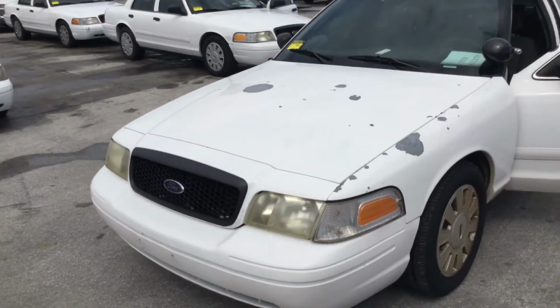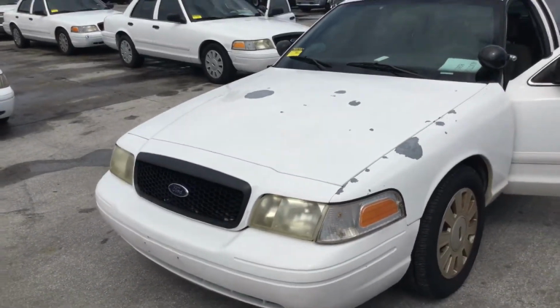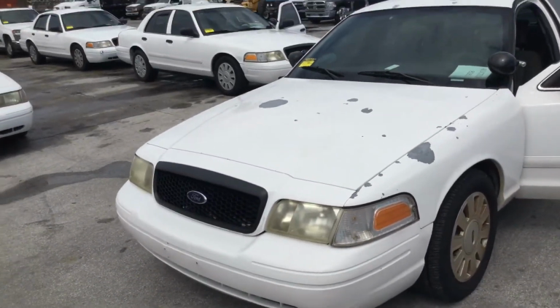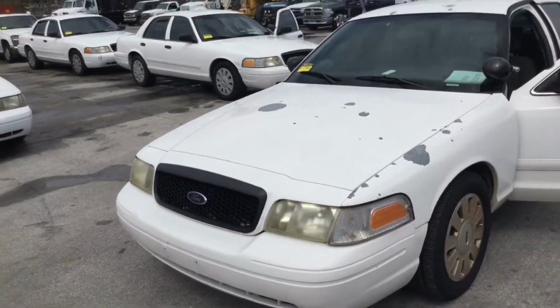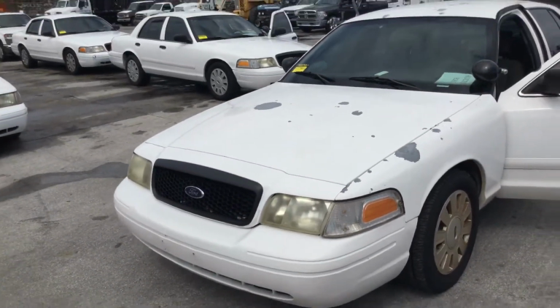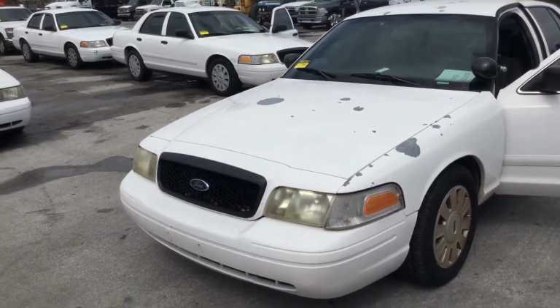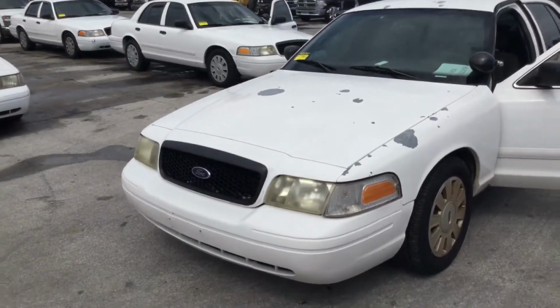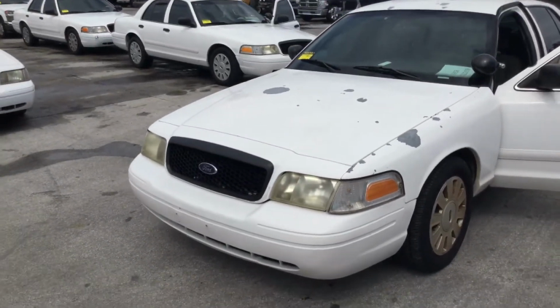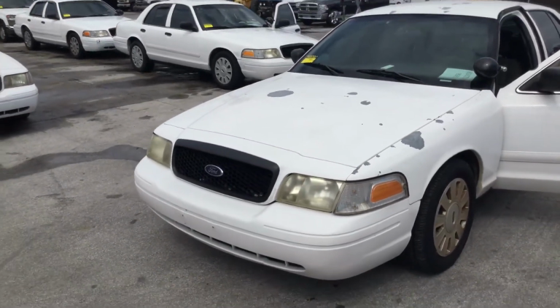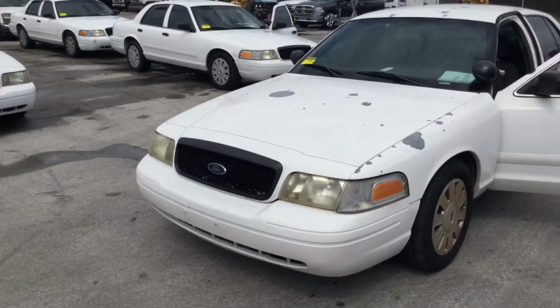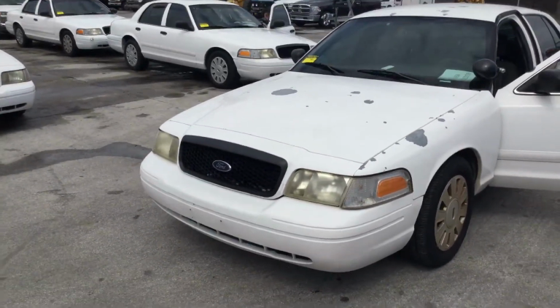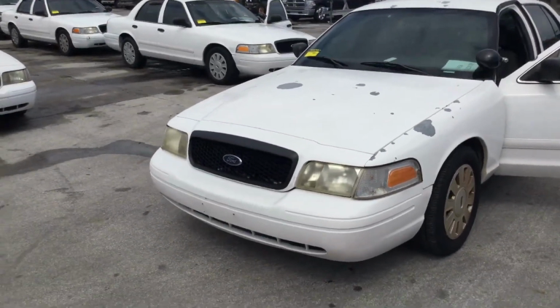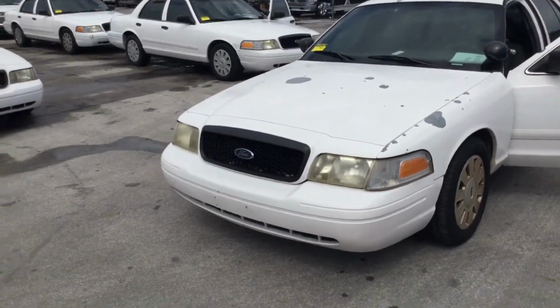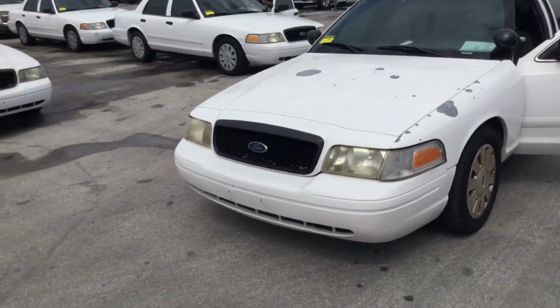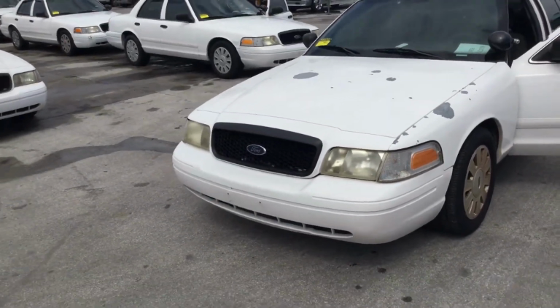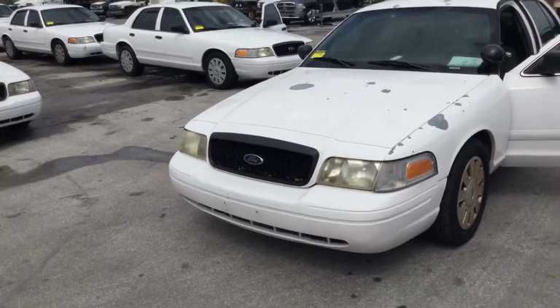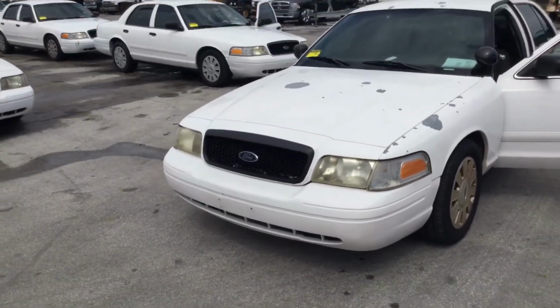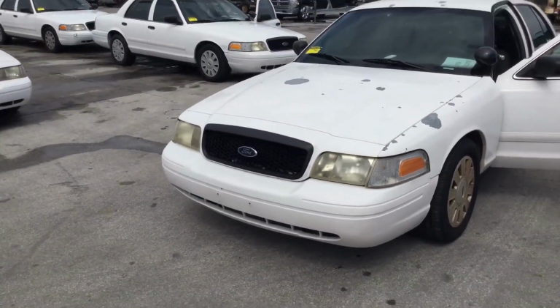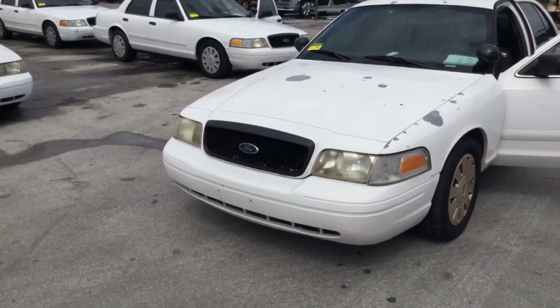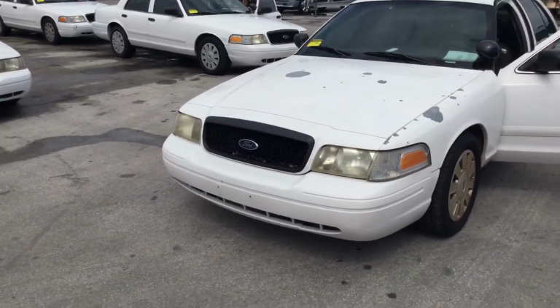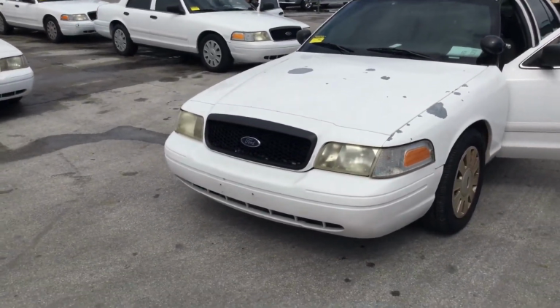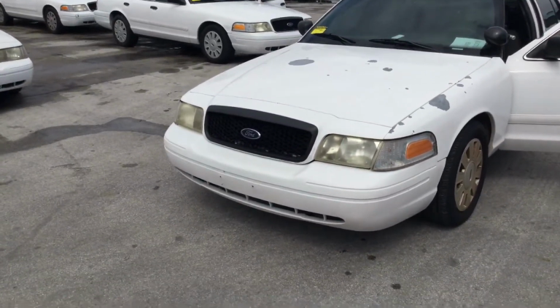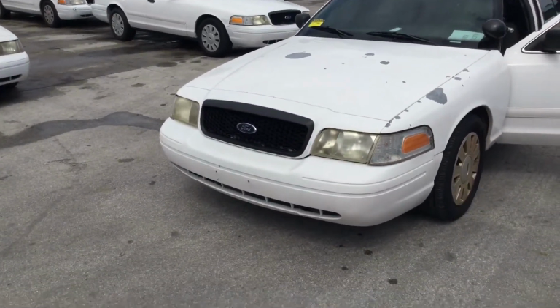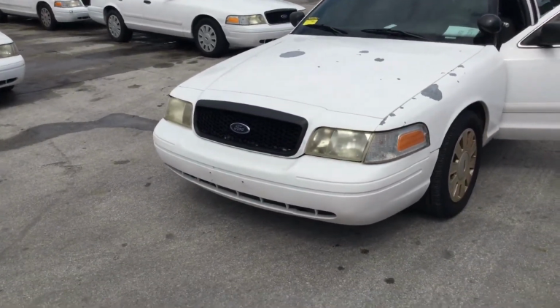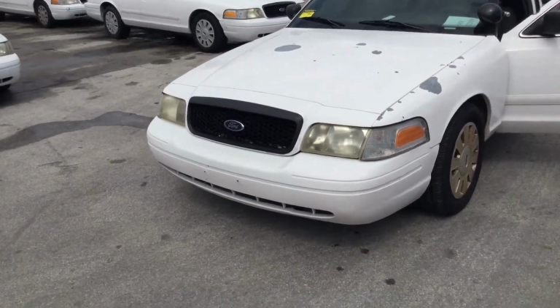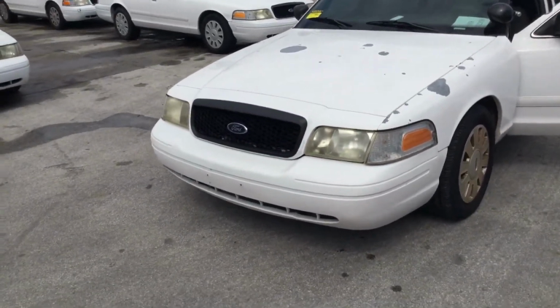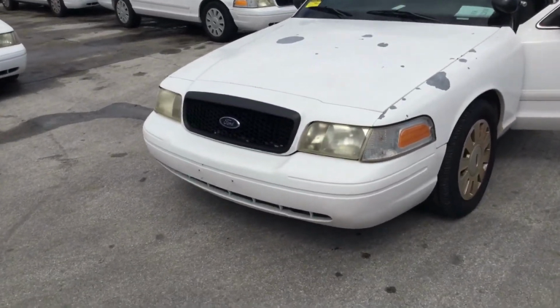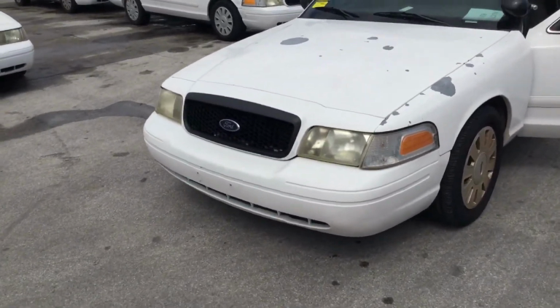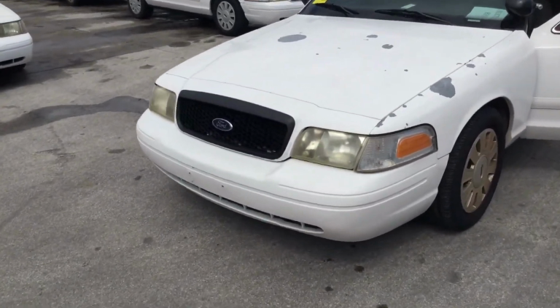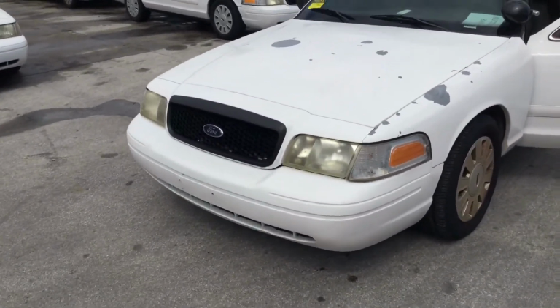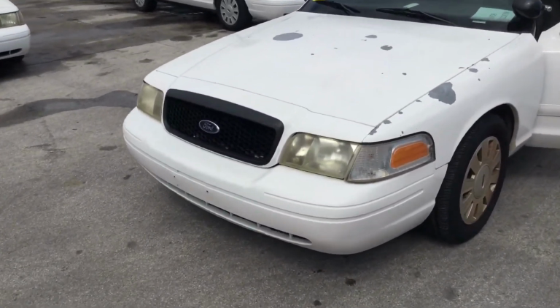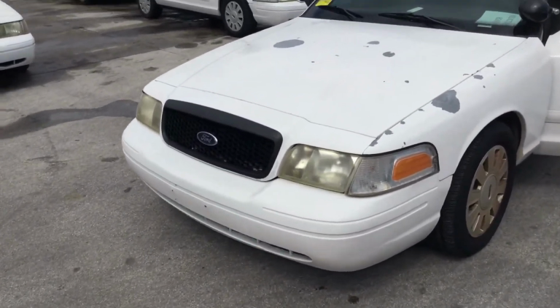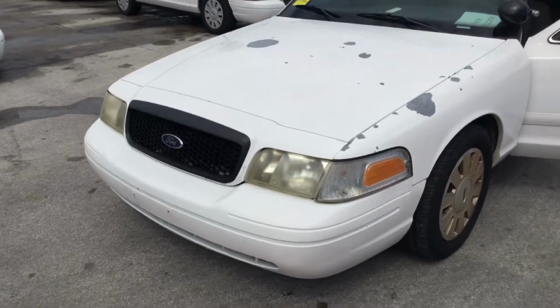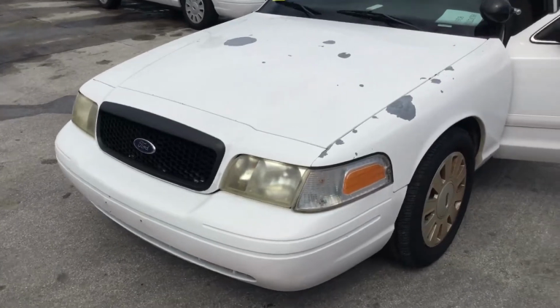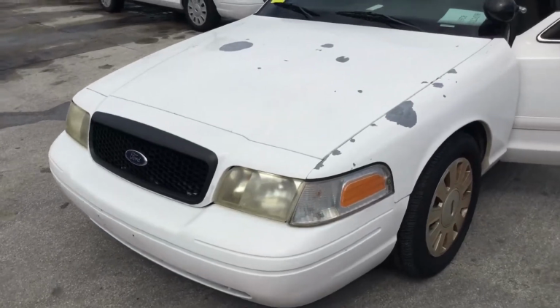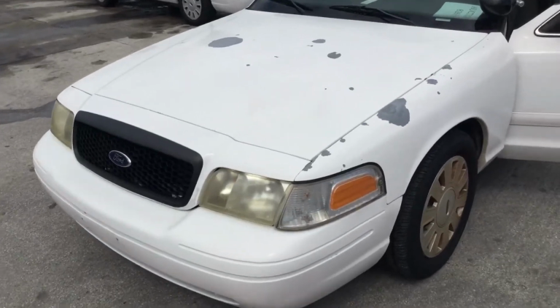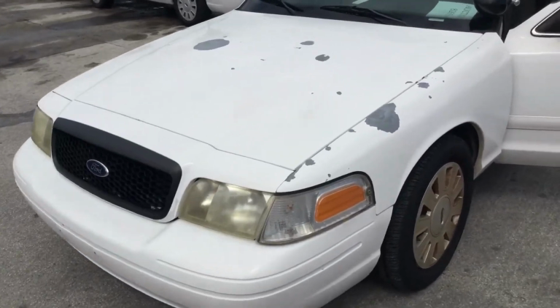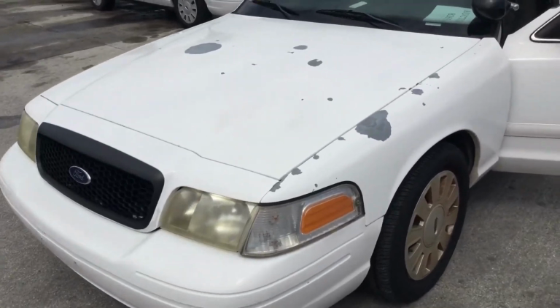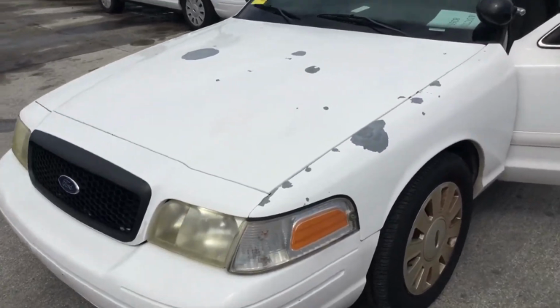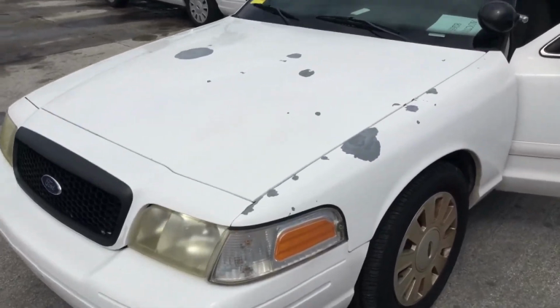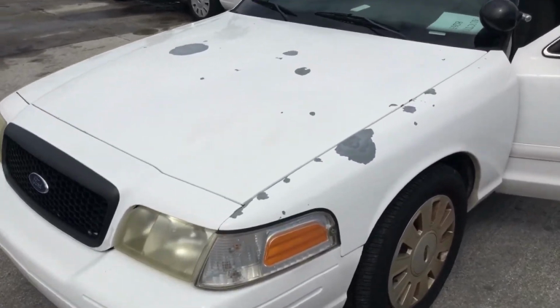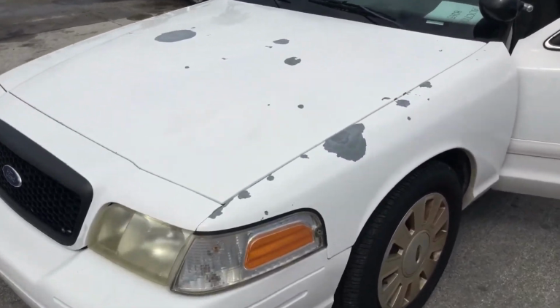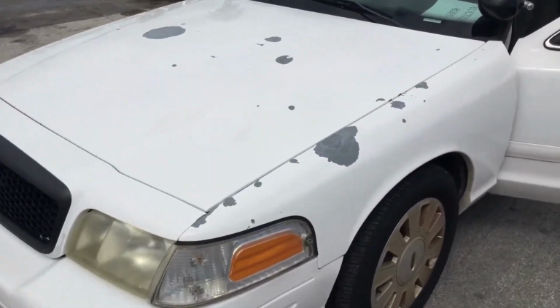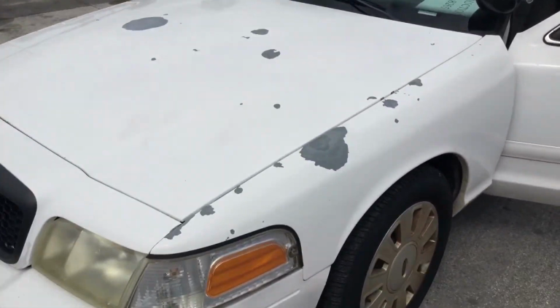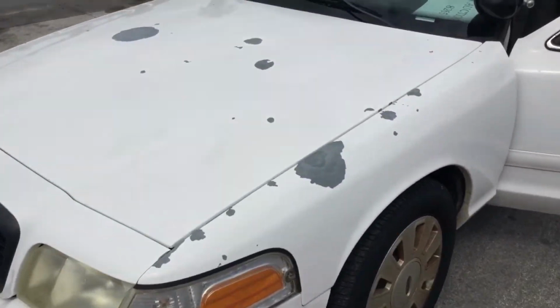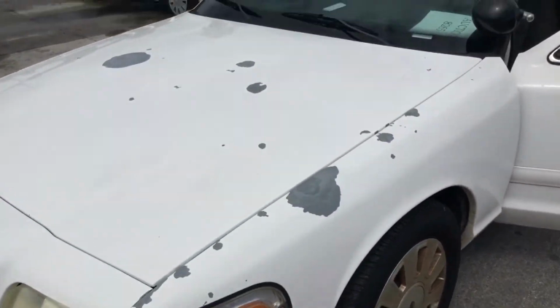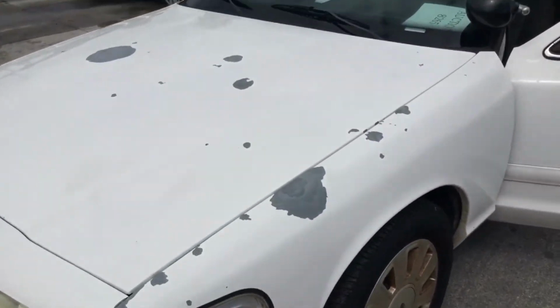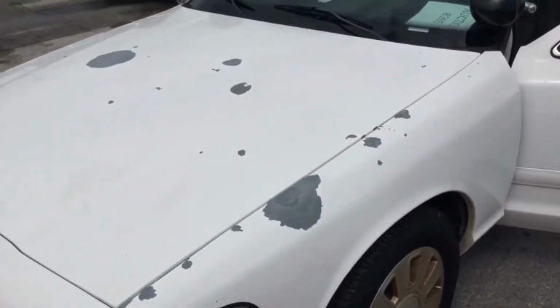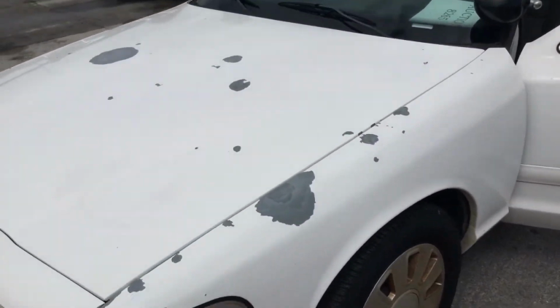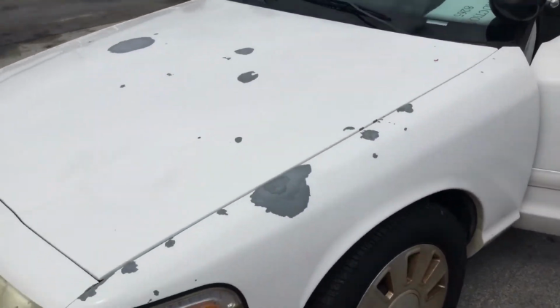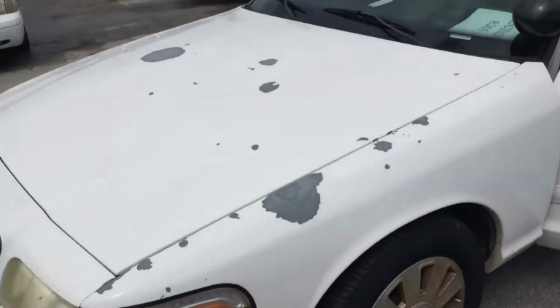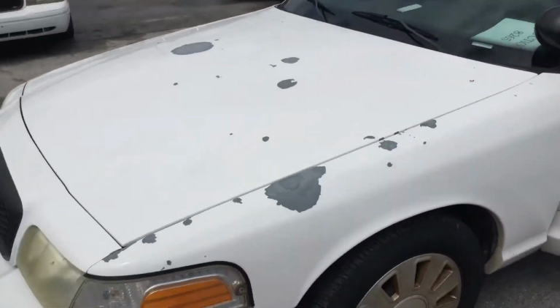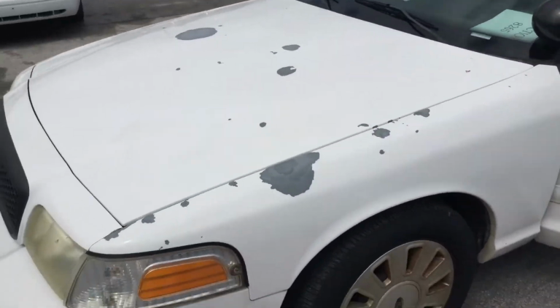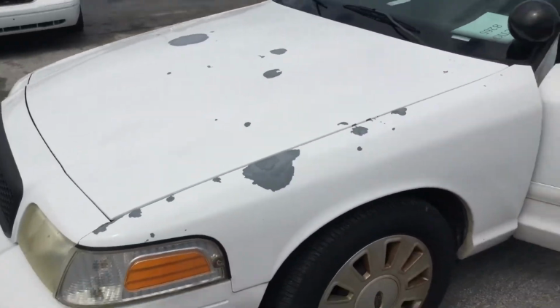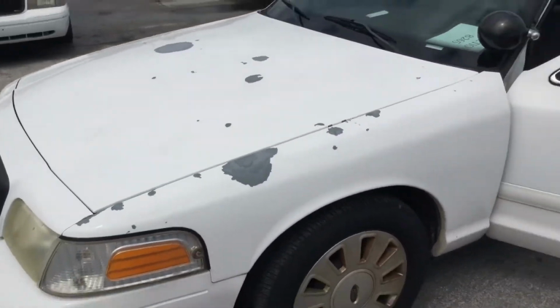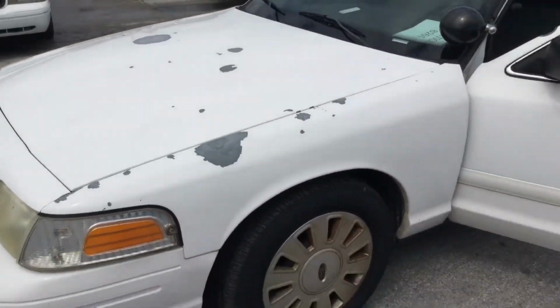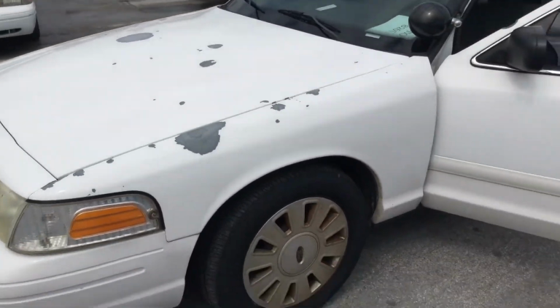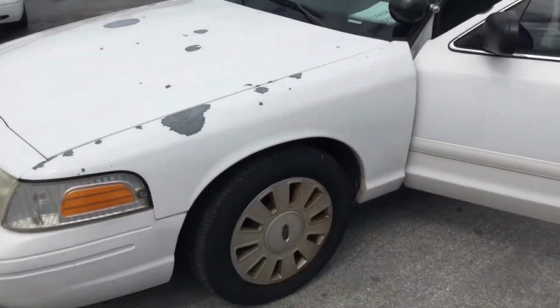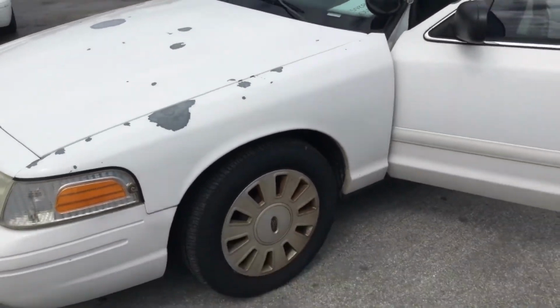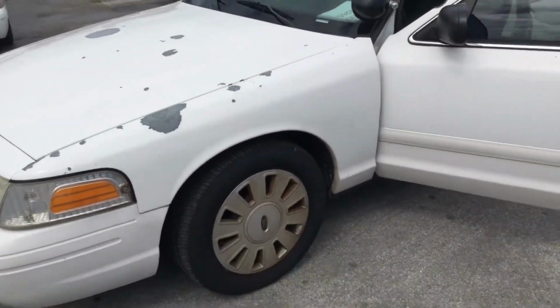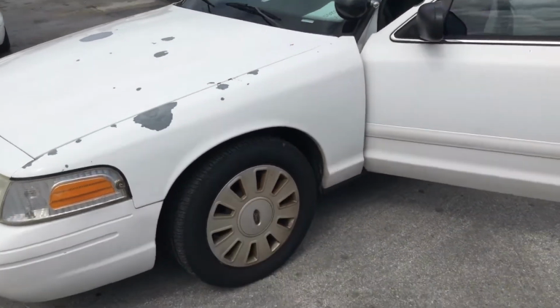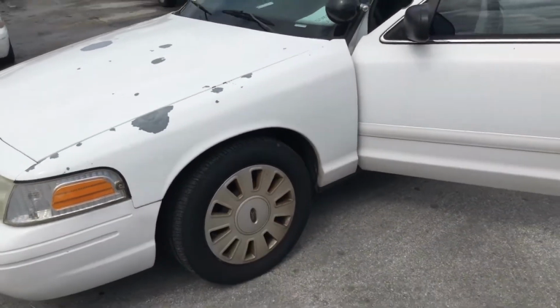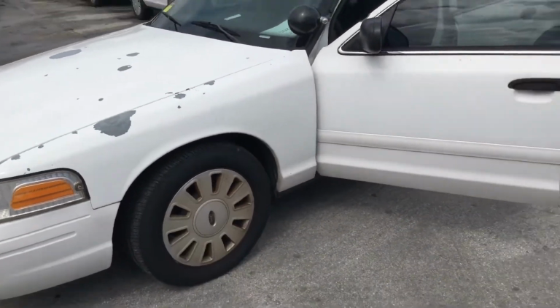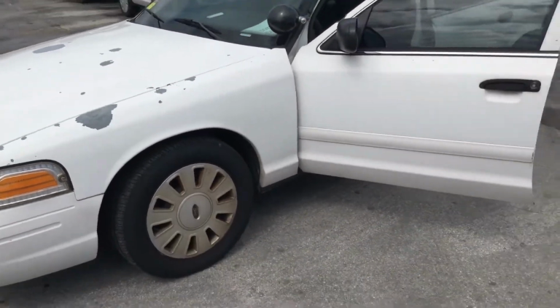Body is straight. Headlights are dull. Paint is peeling. It's got the four hubcaps.